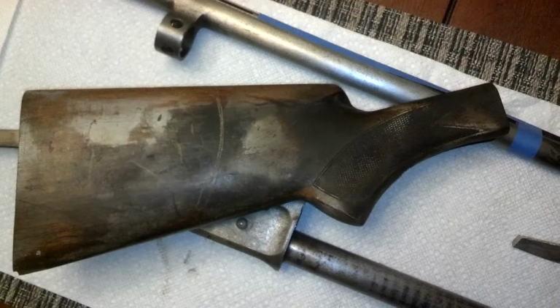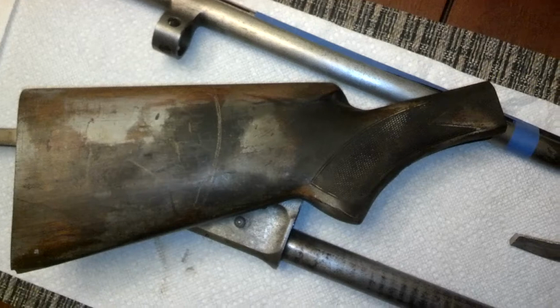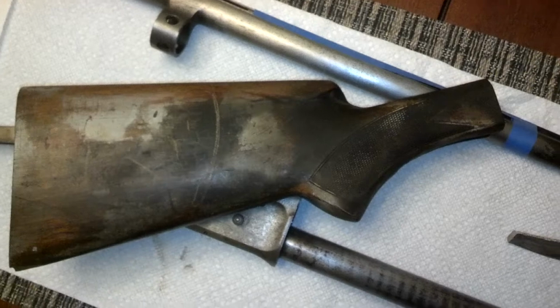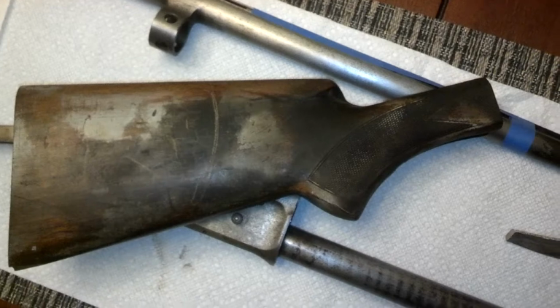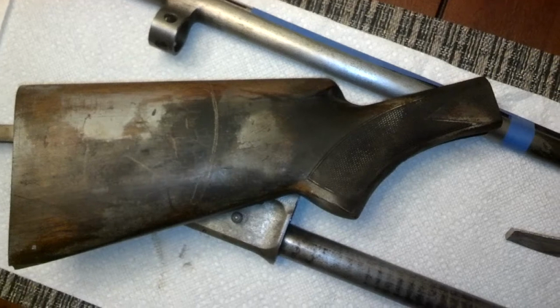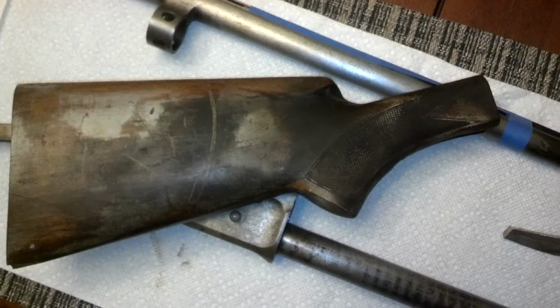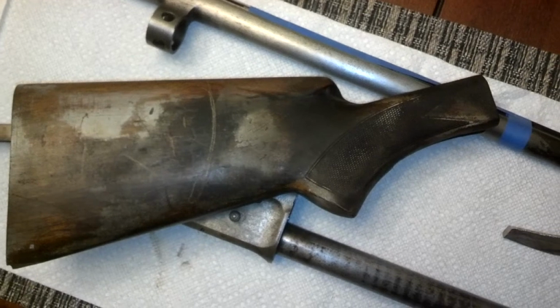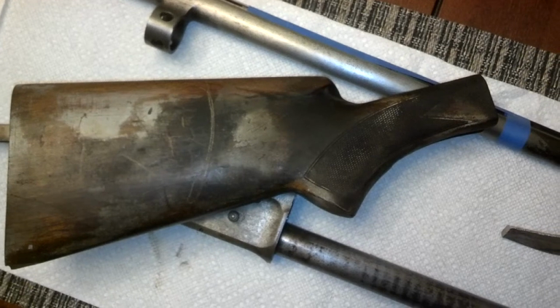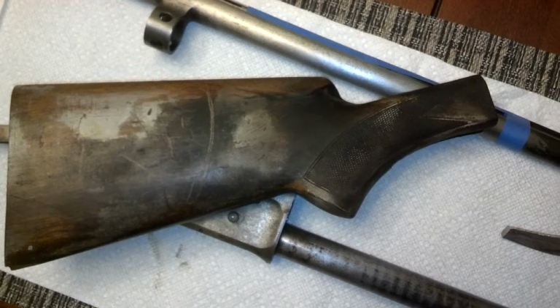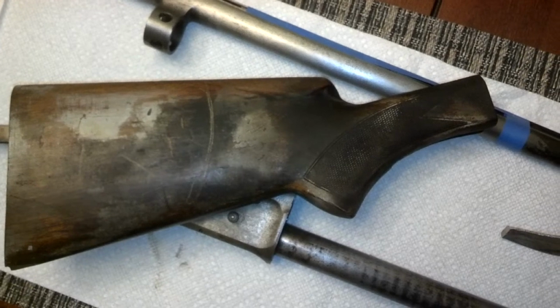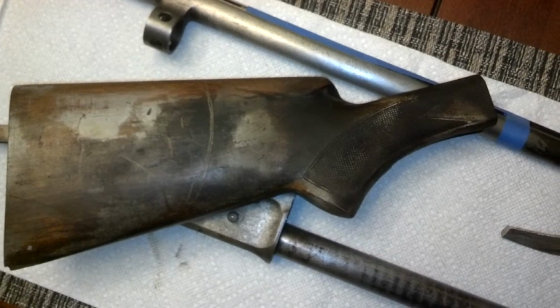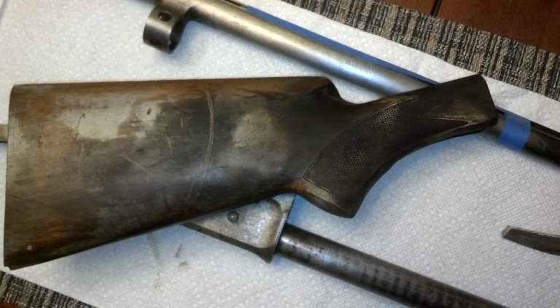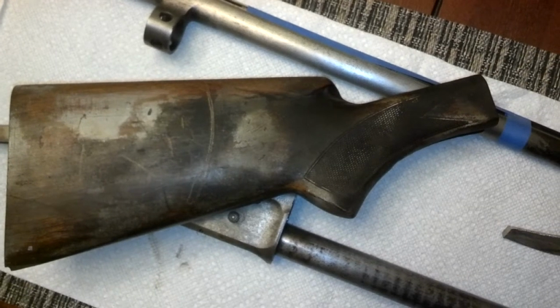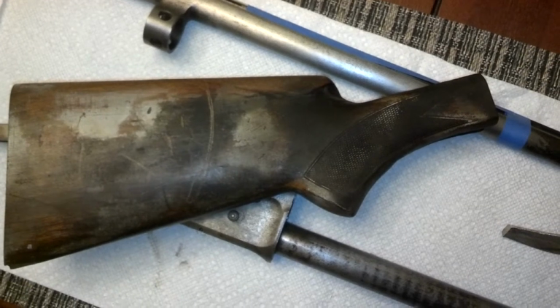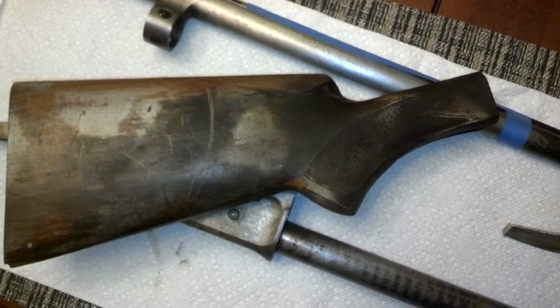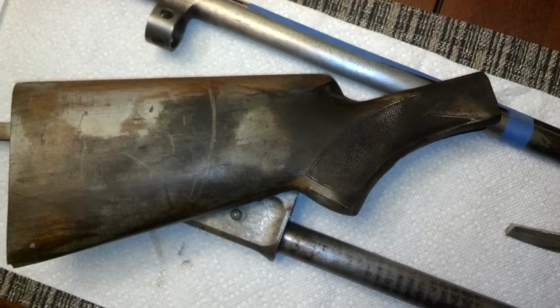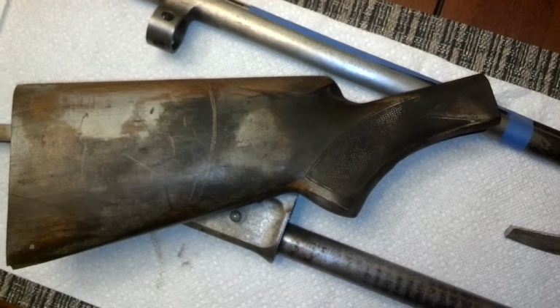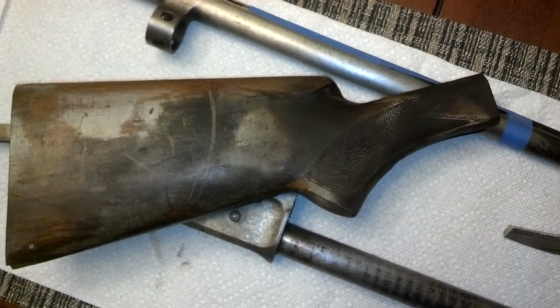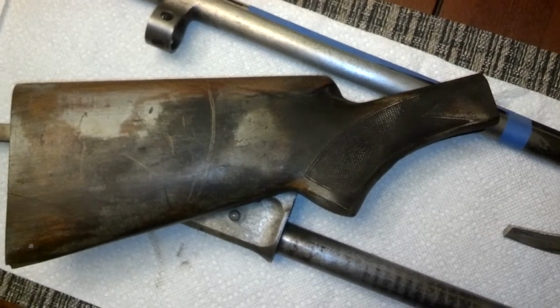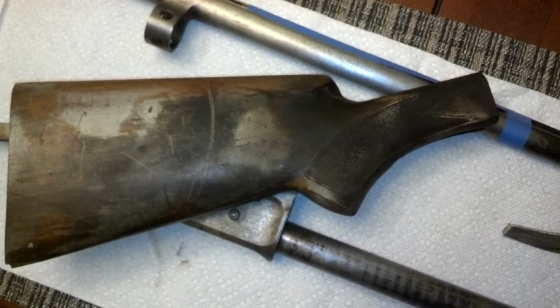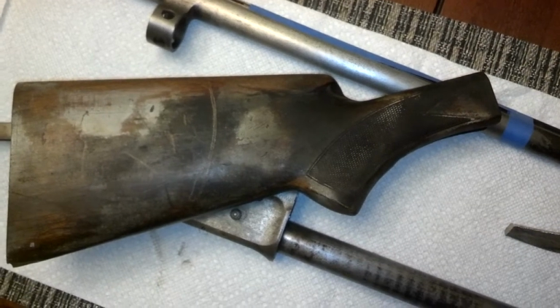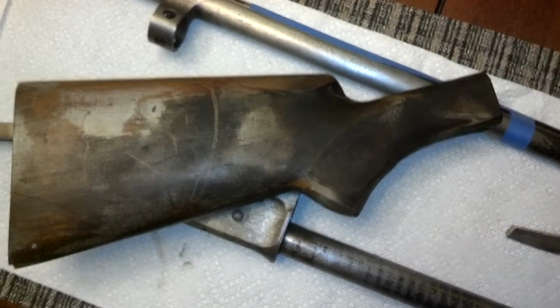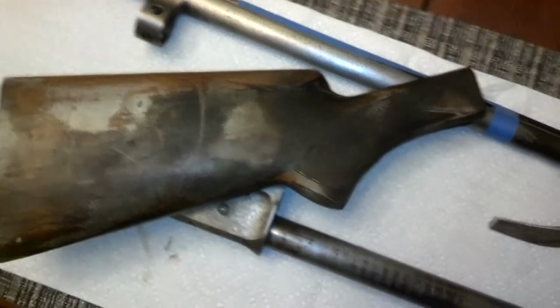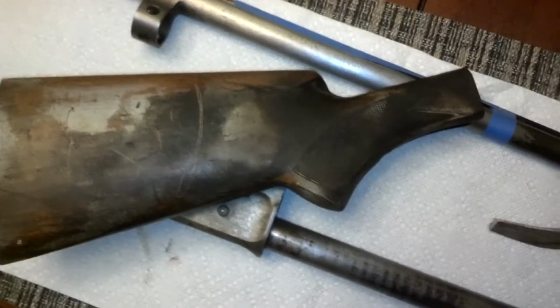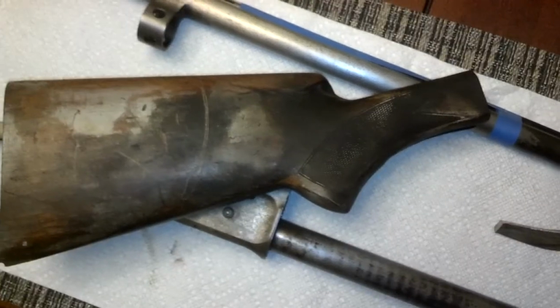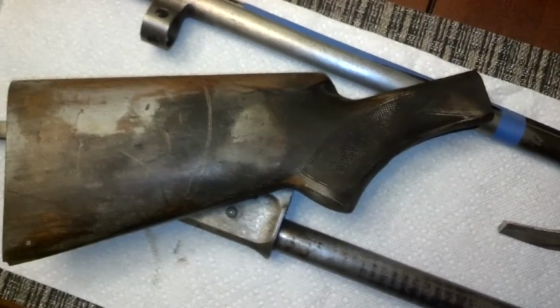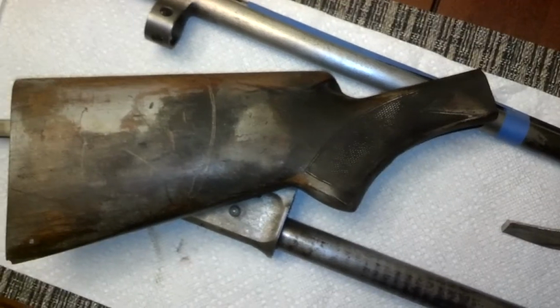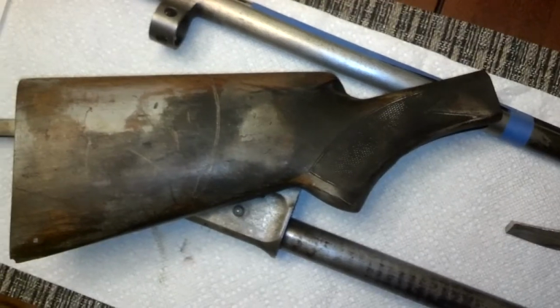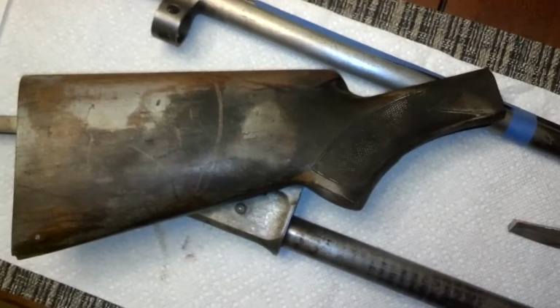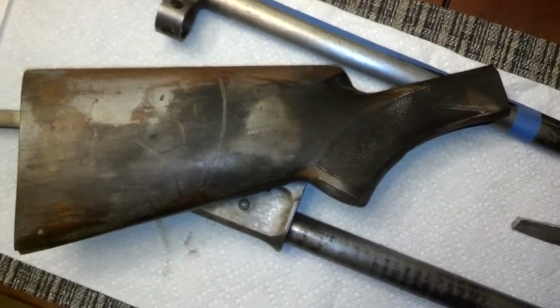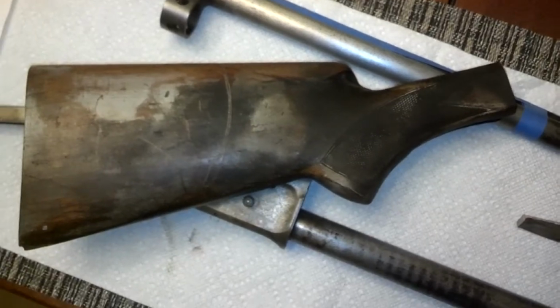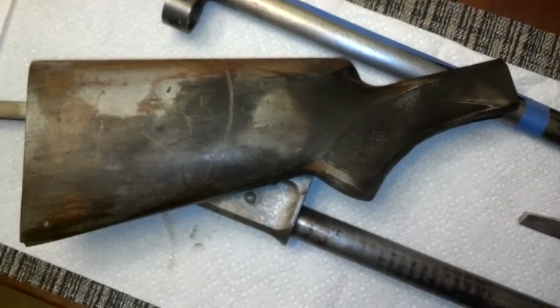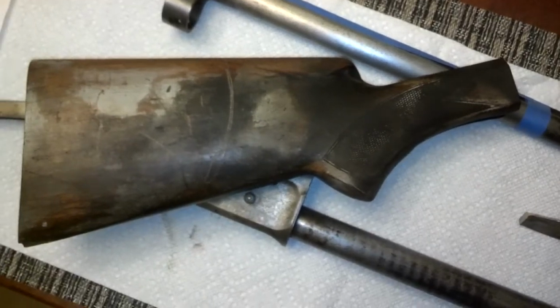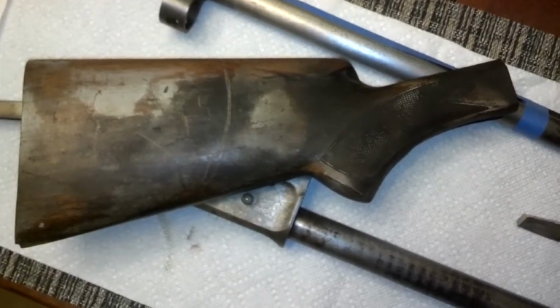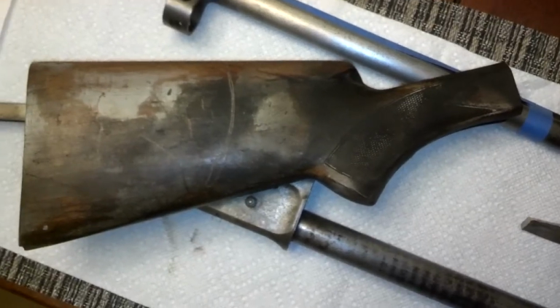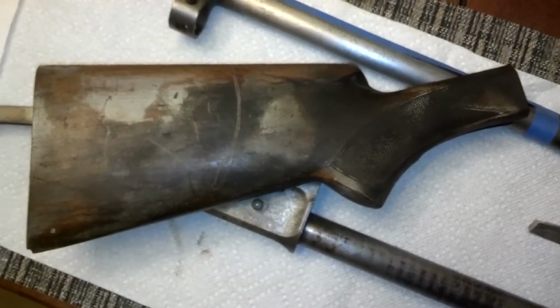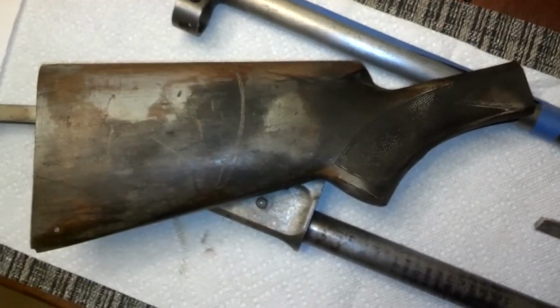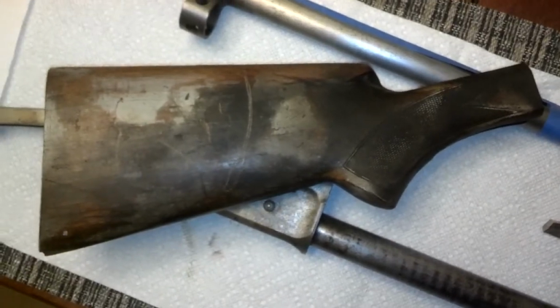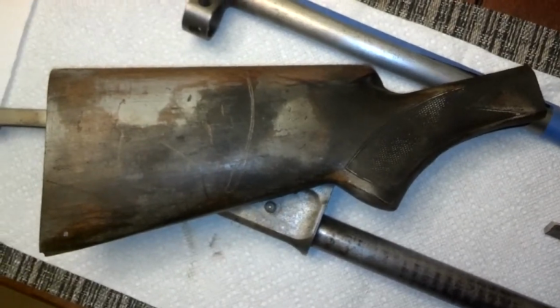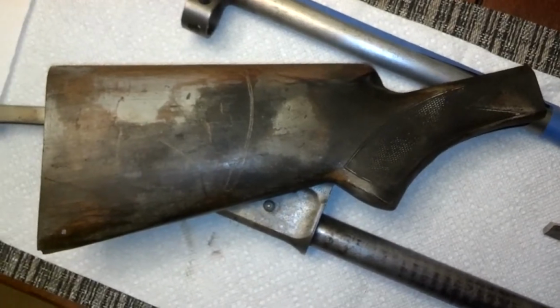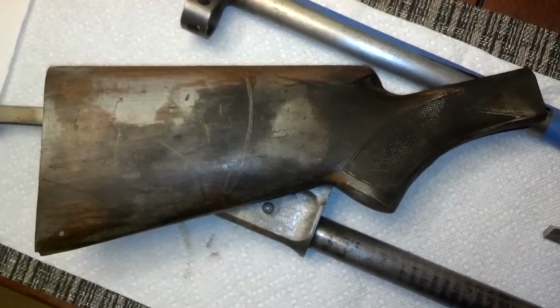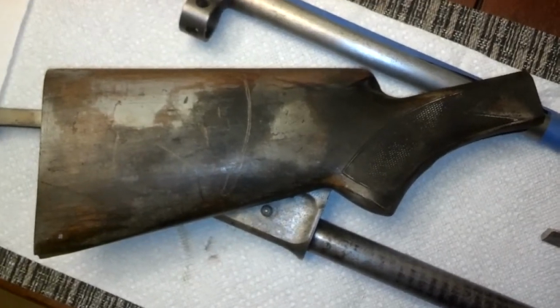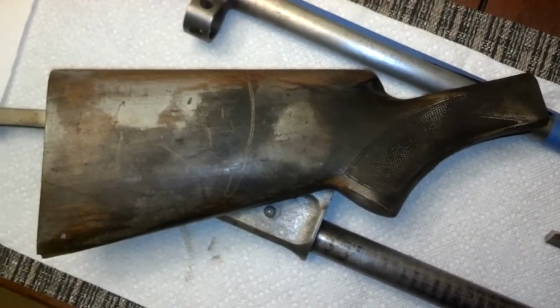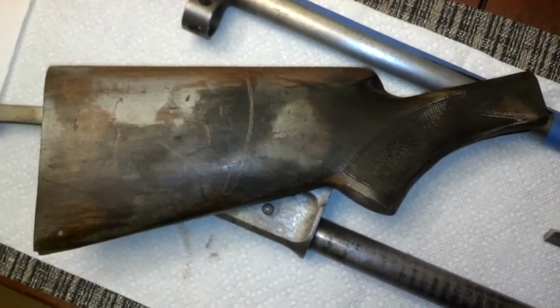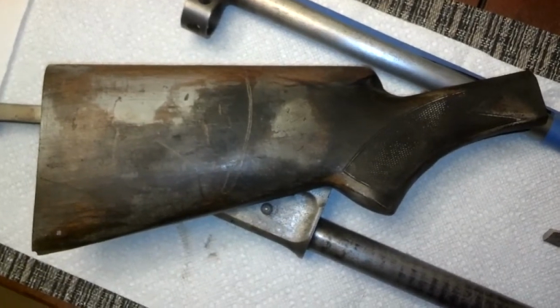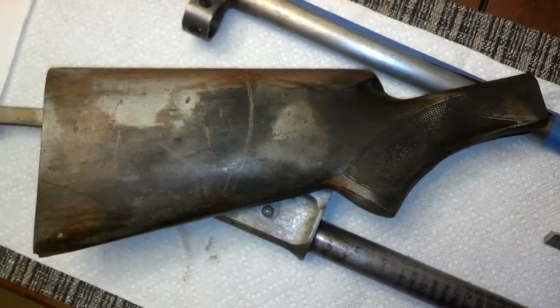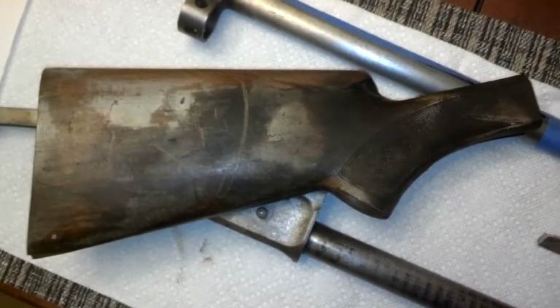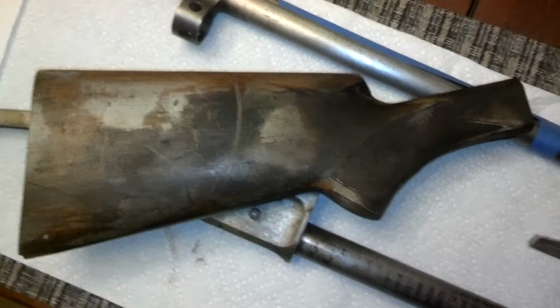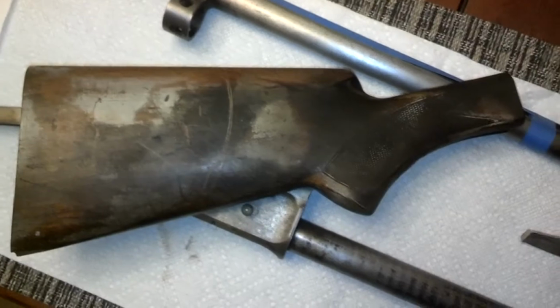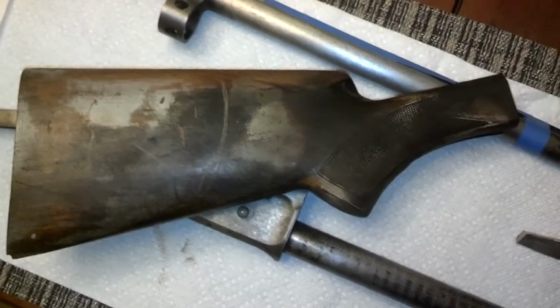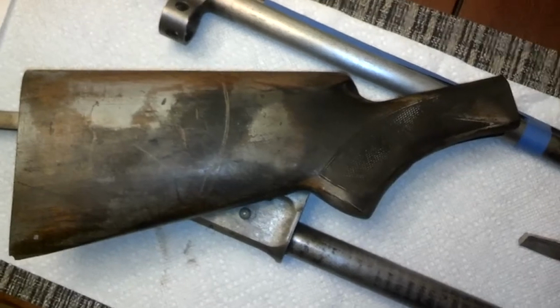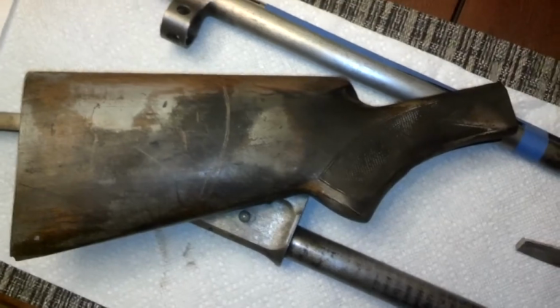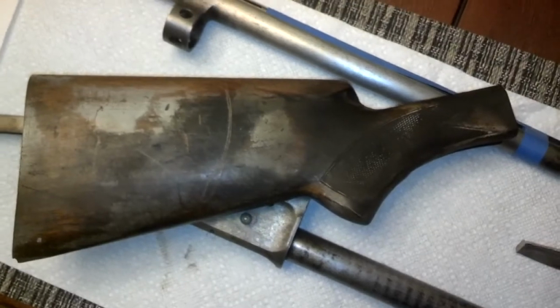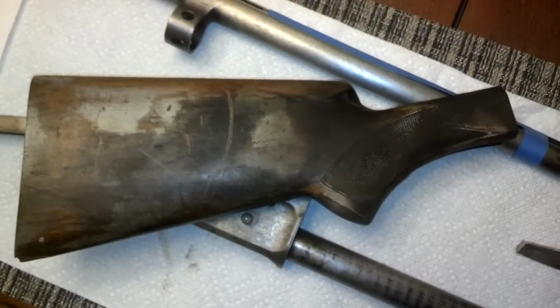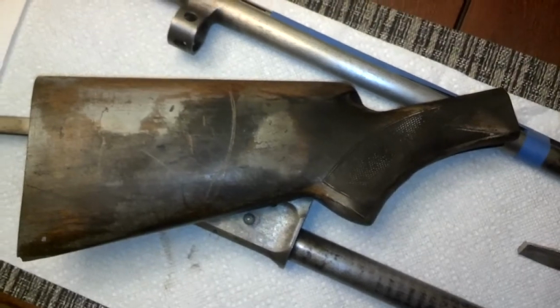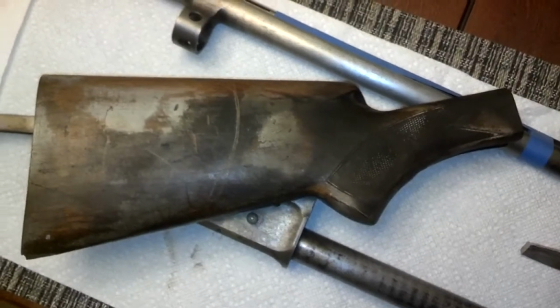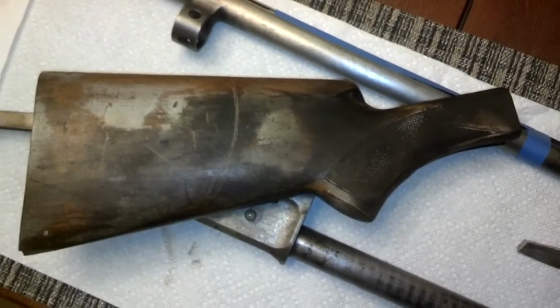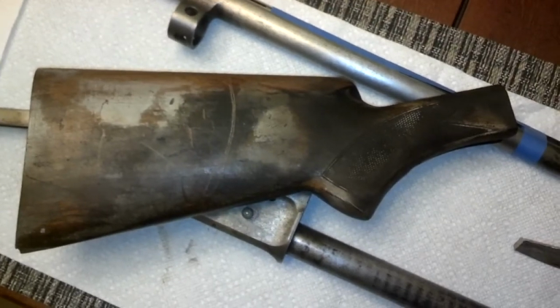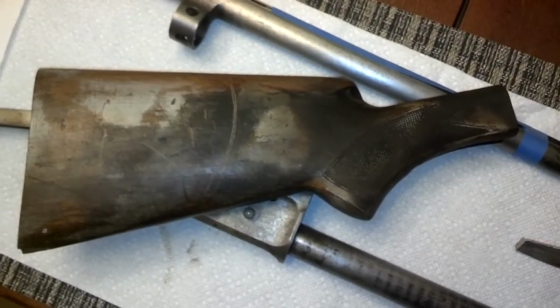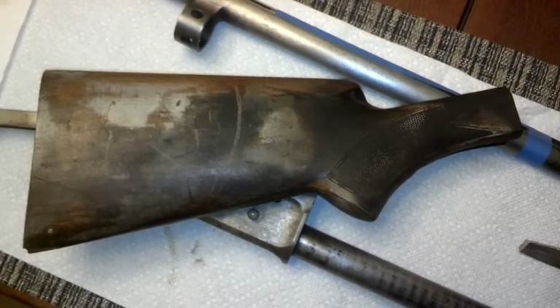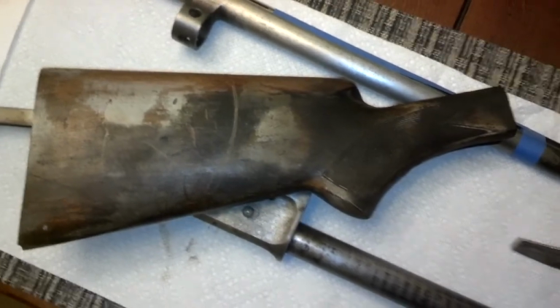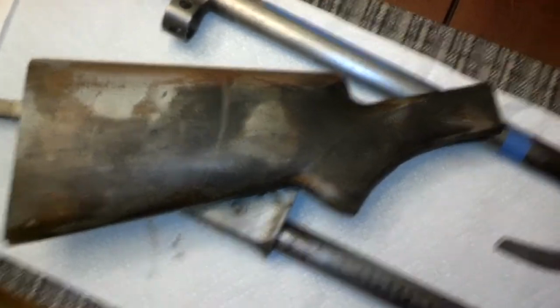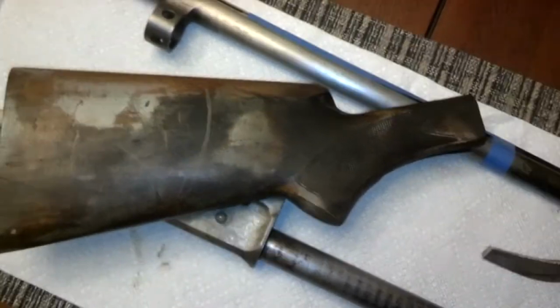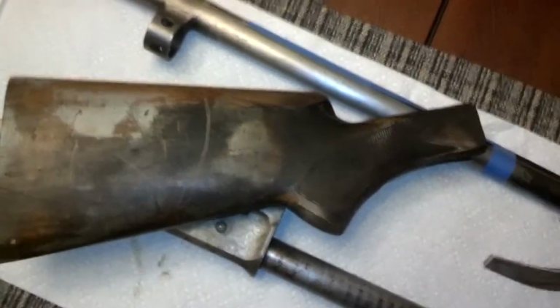Hey guys, HX22 here working on that Rusty Auto 5. Got some parts in the mail today that I think are going to work.